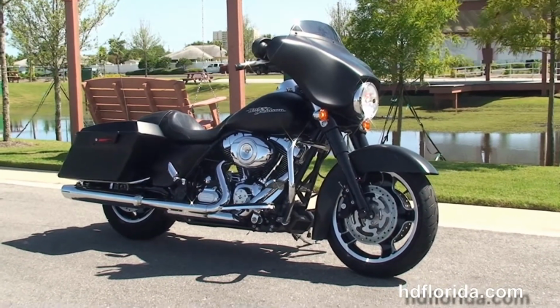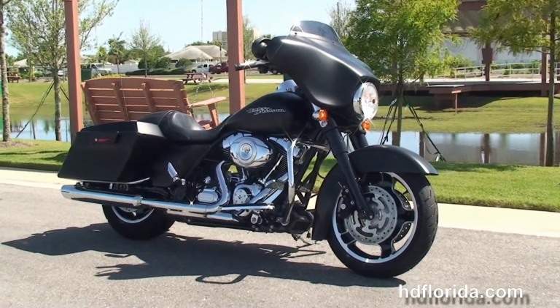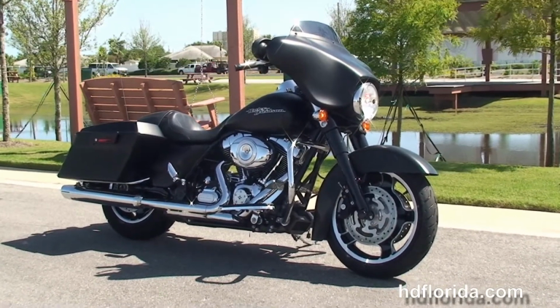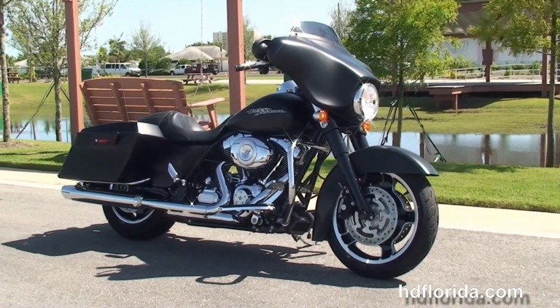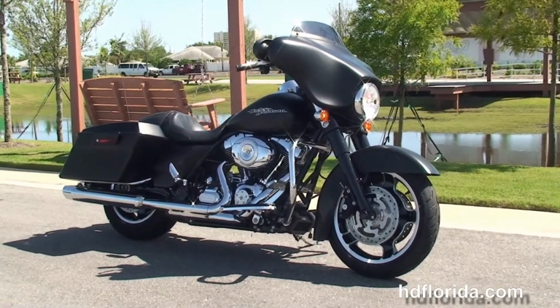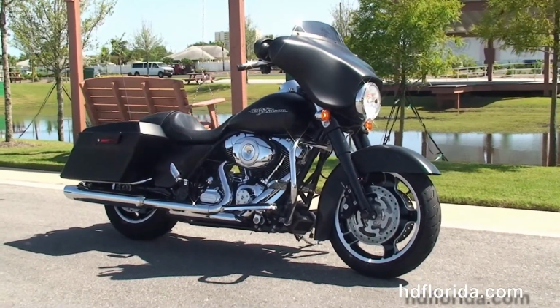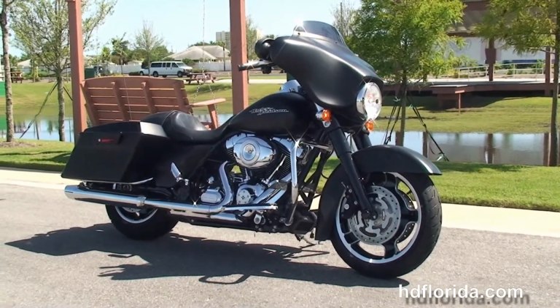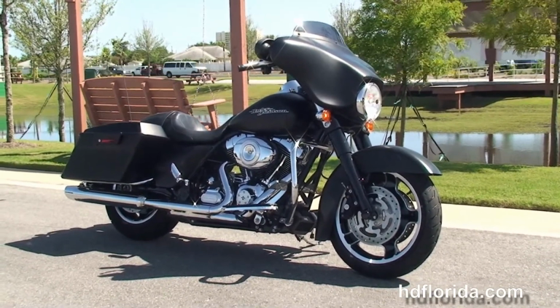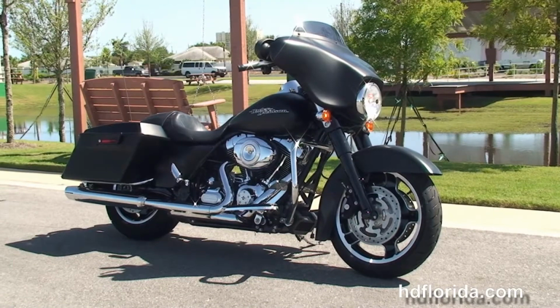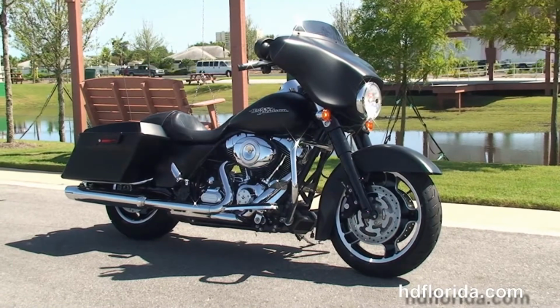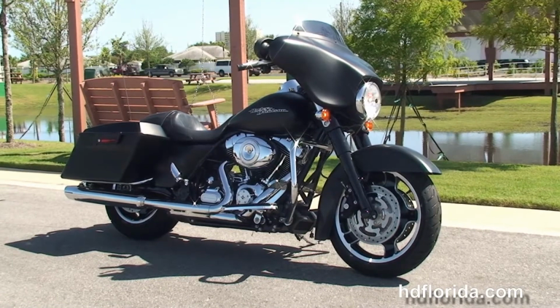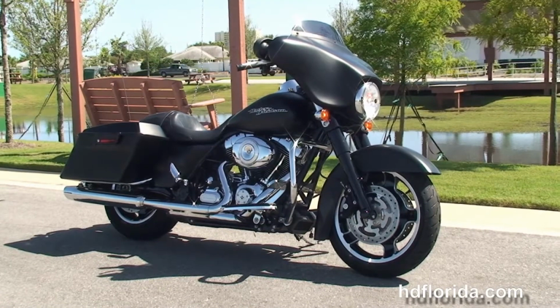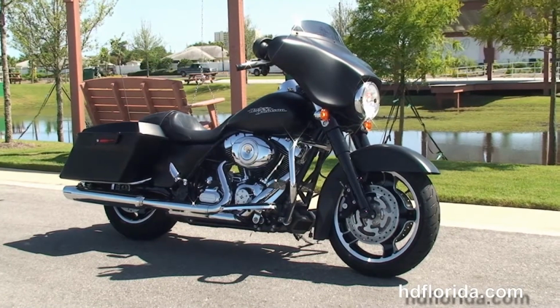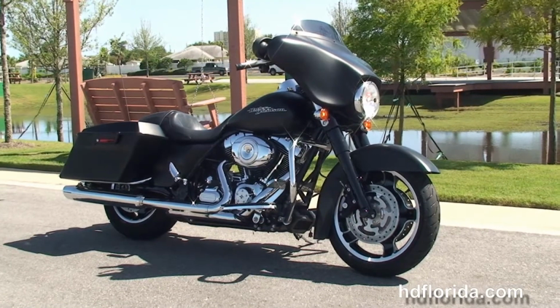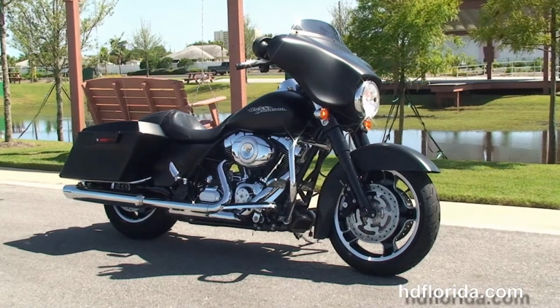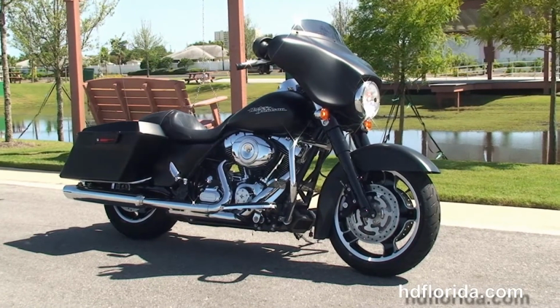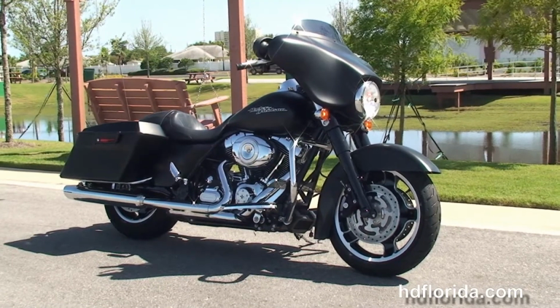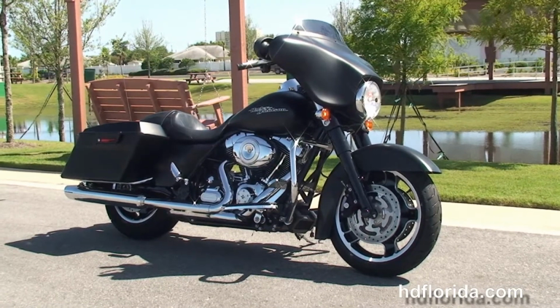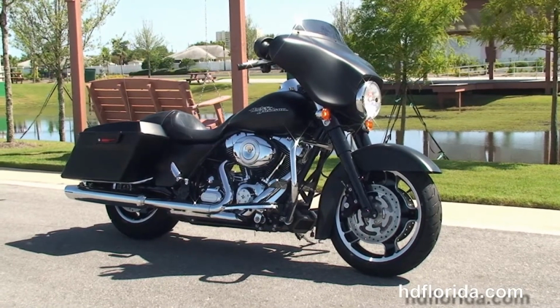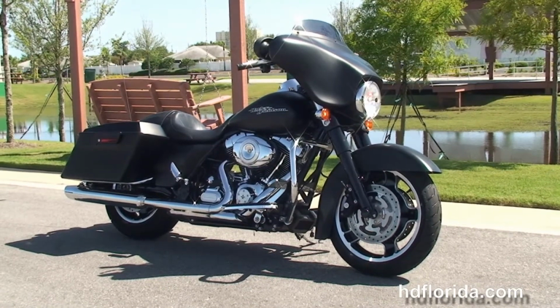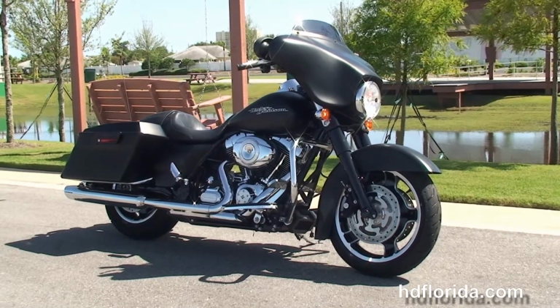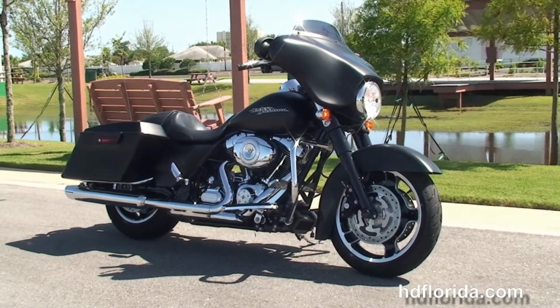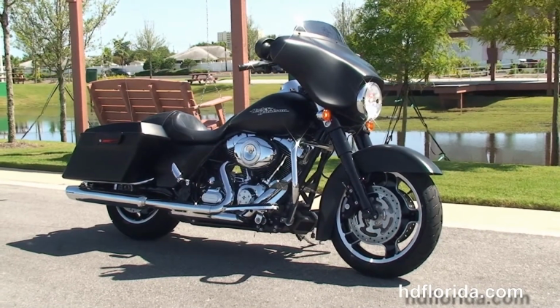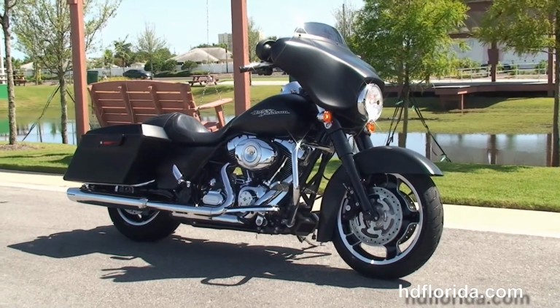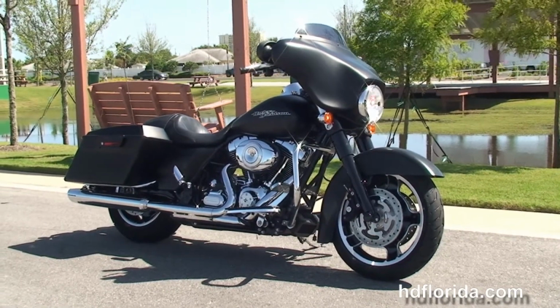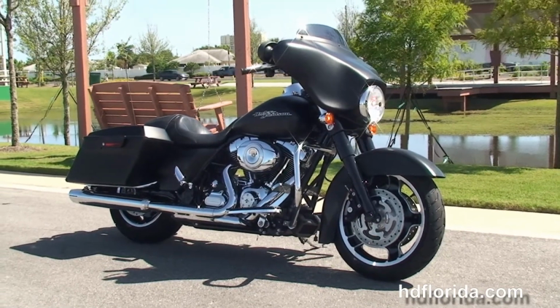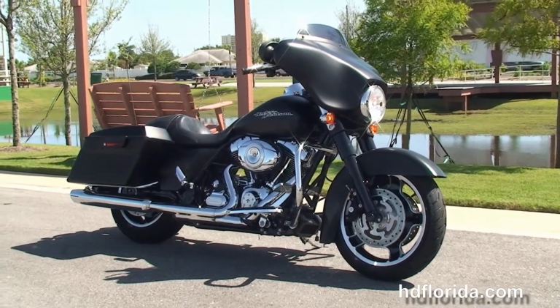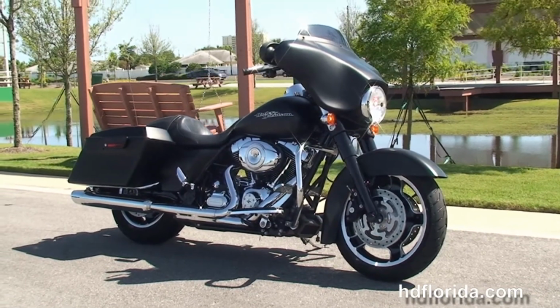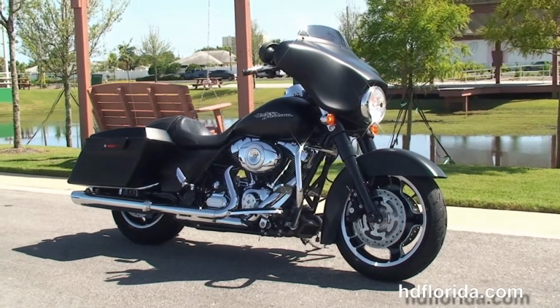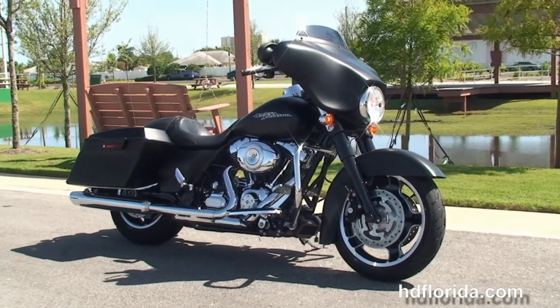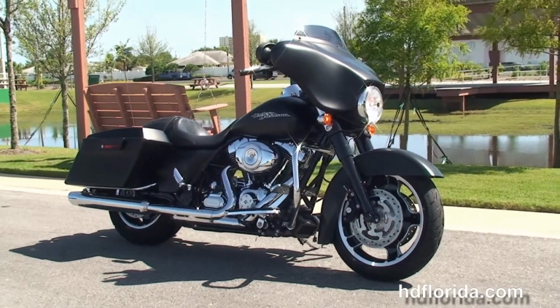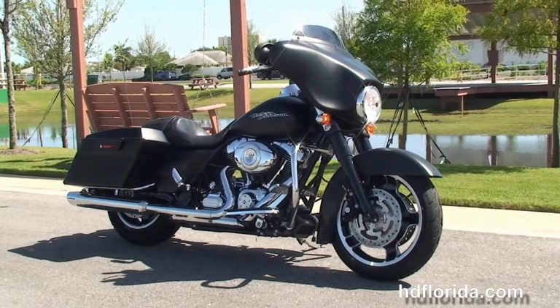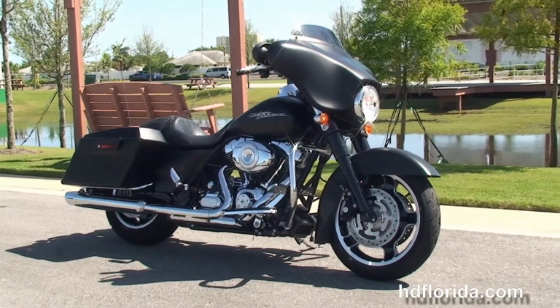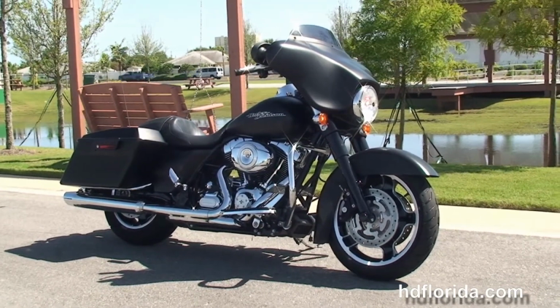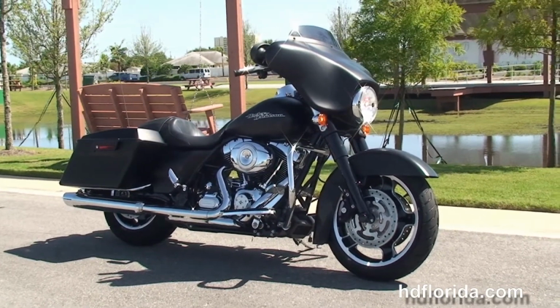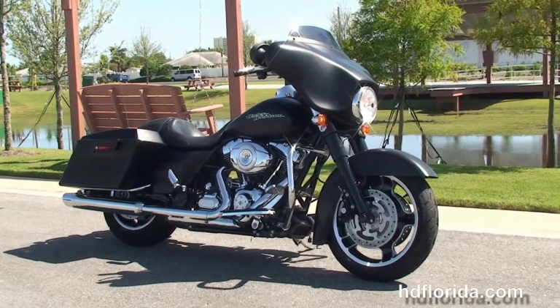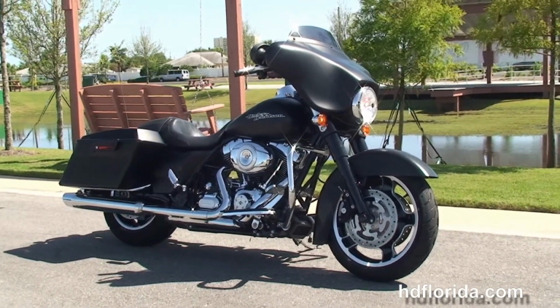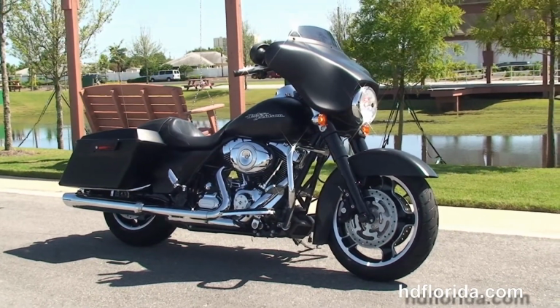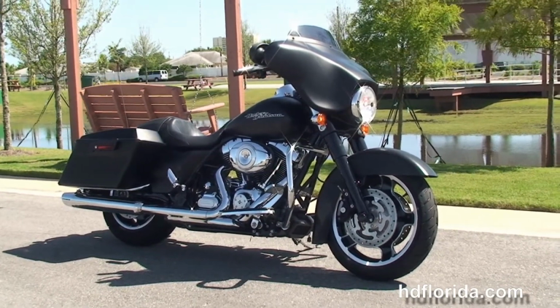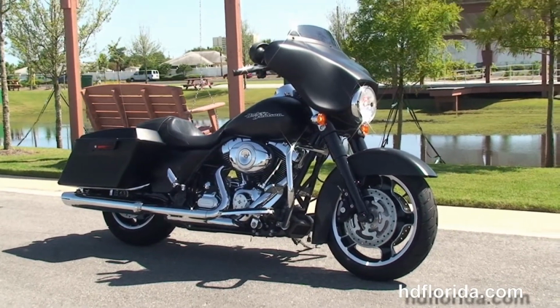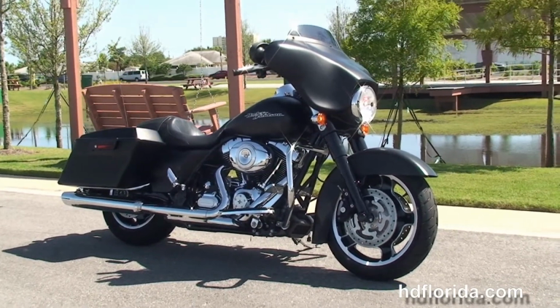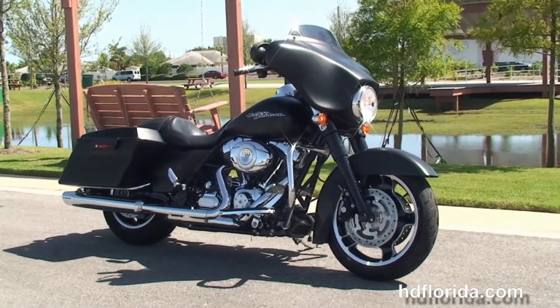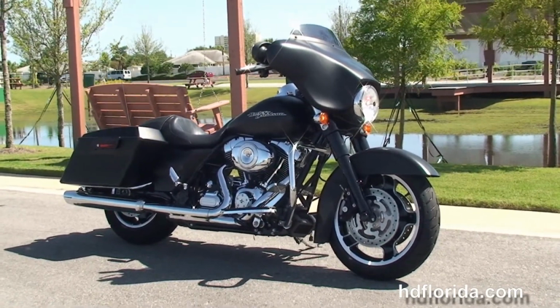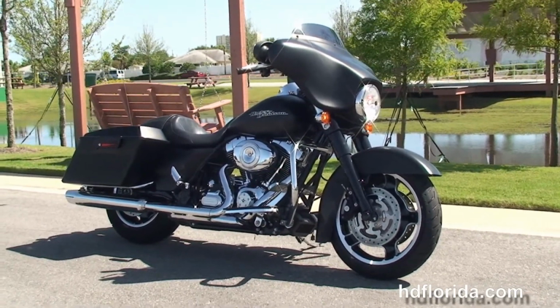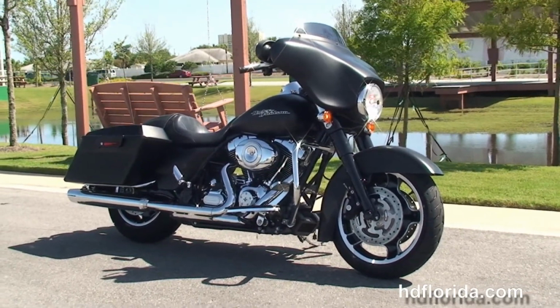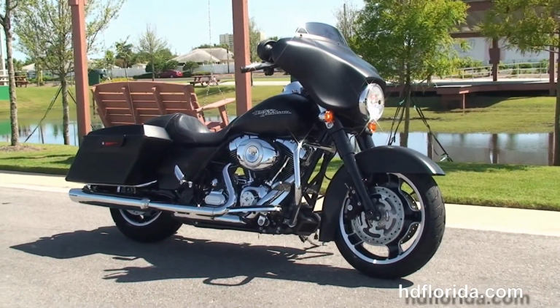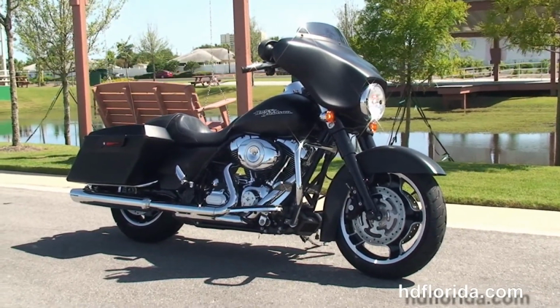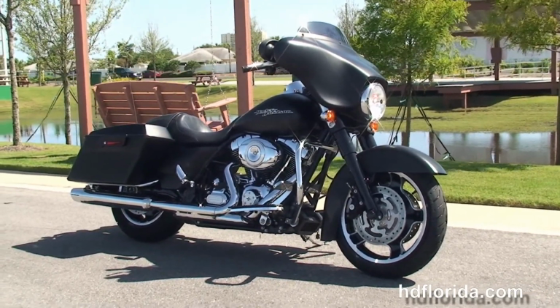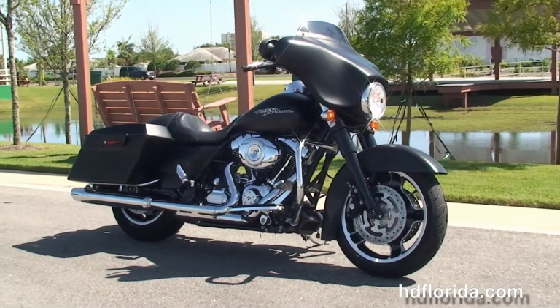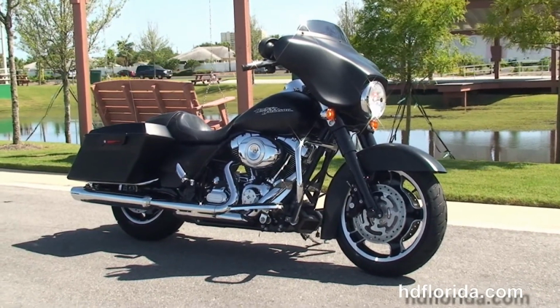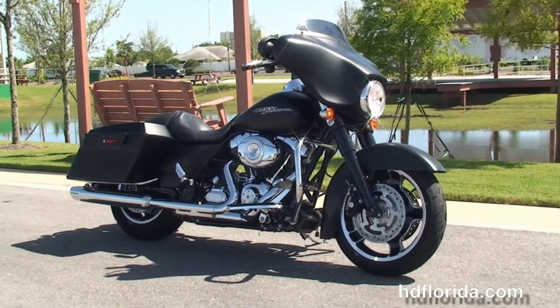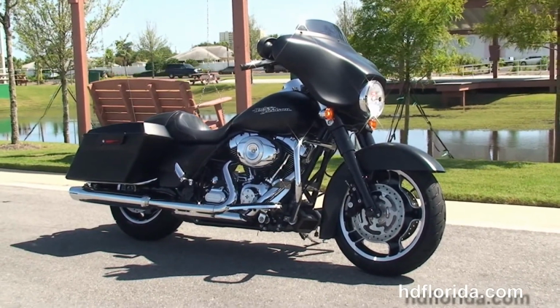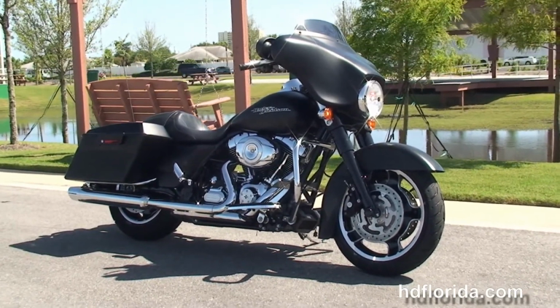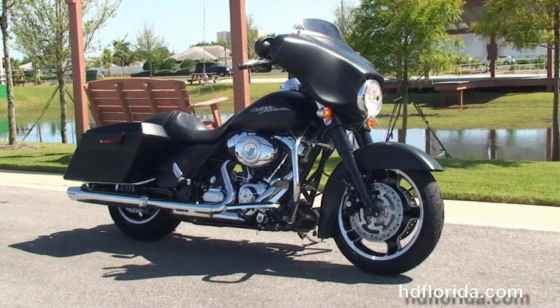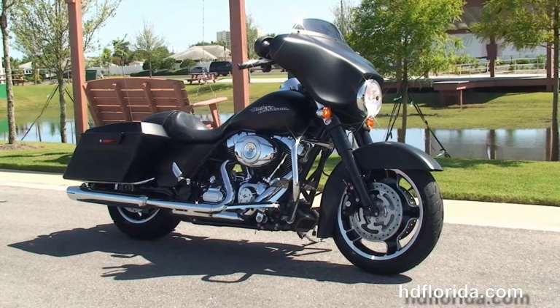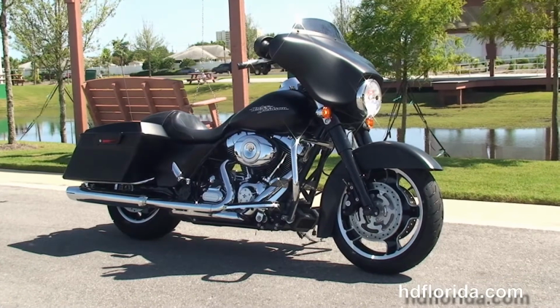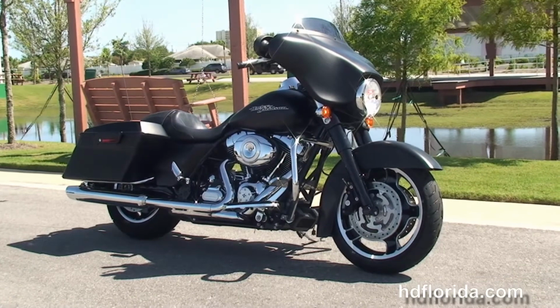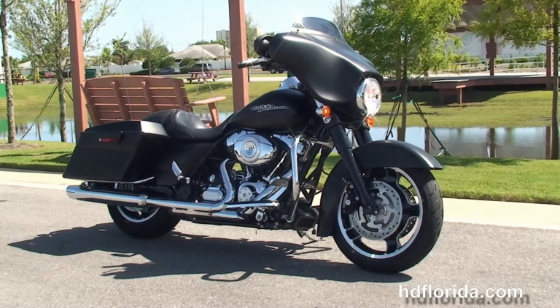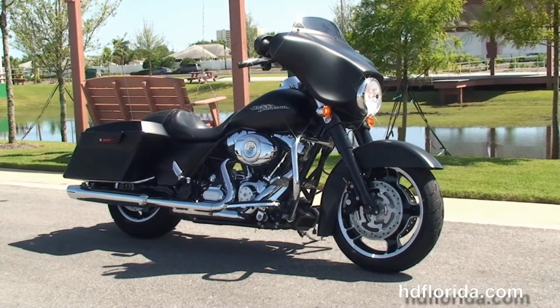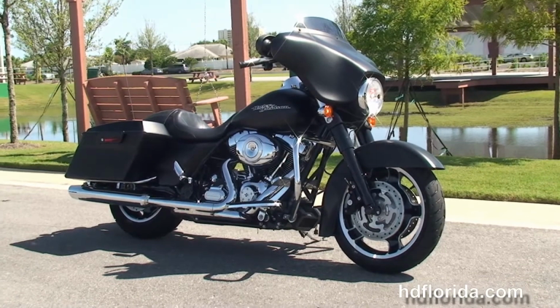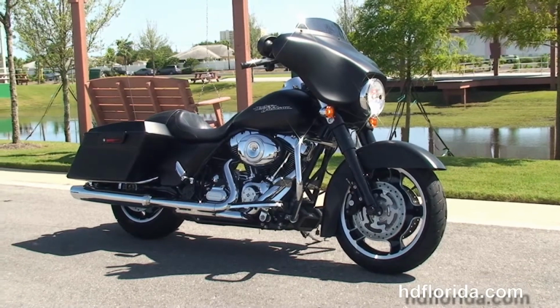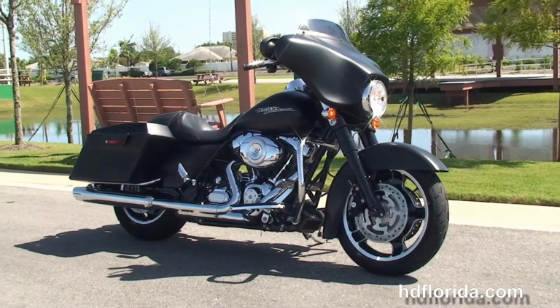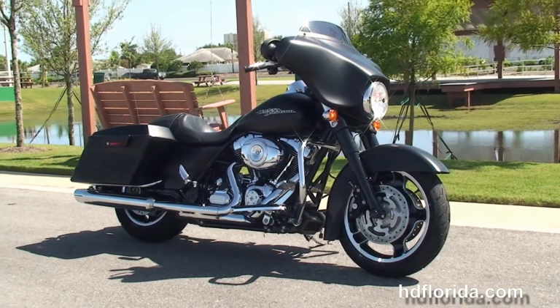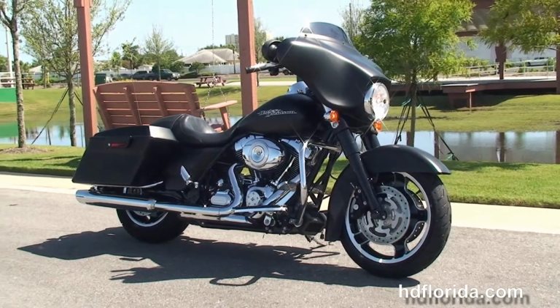We're rated number one in customer service and have over 1,200 new and previously enjoyed motorcycles for you to choose from, and we ship used bikes anywhere in the world.